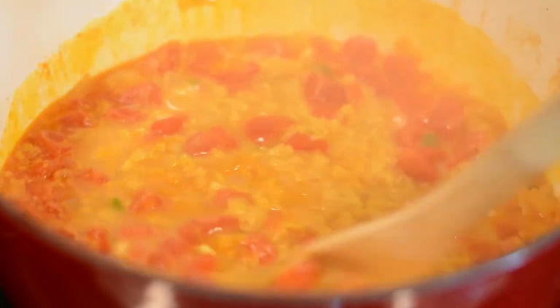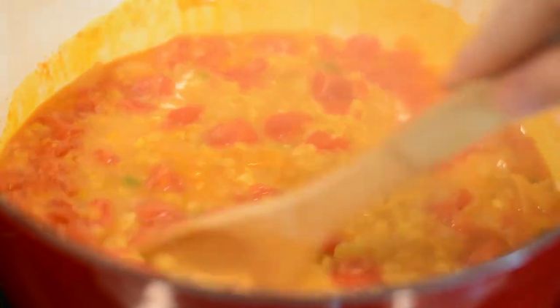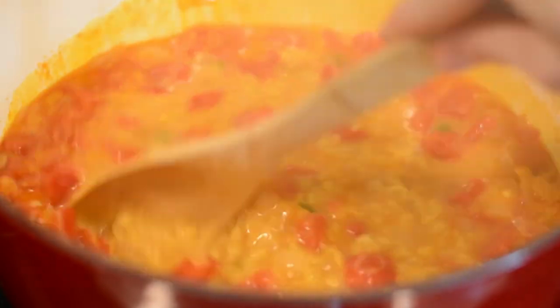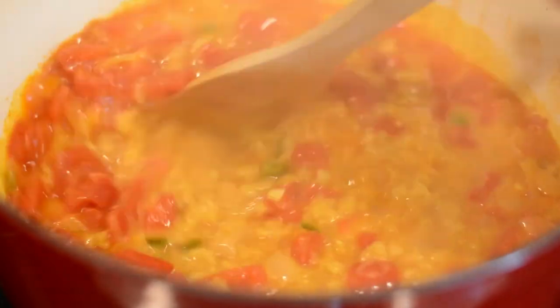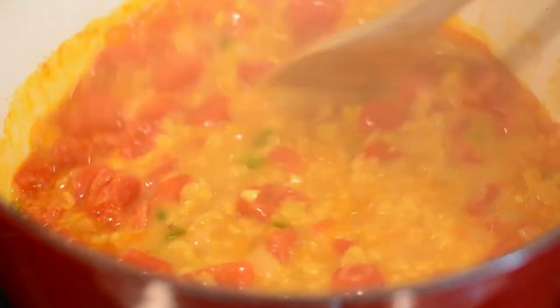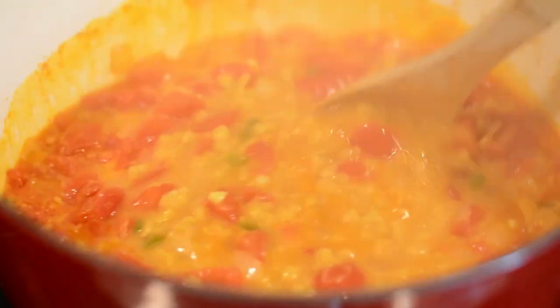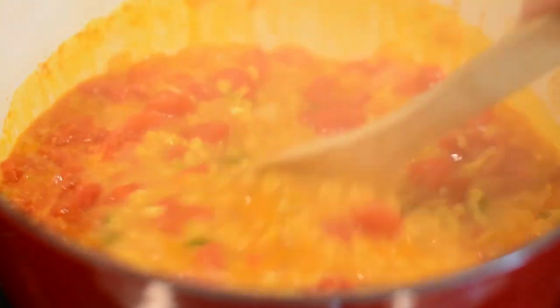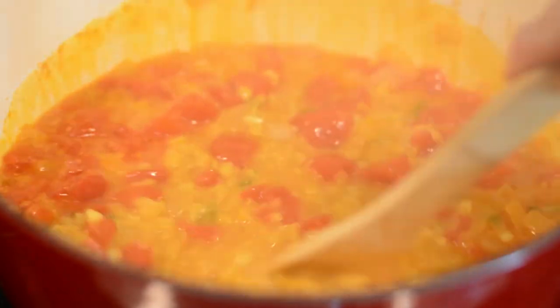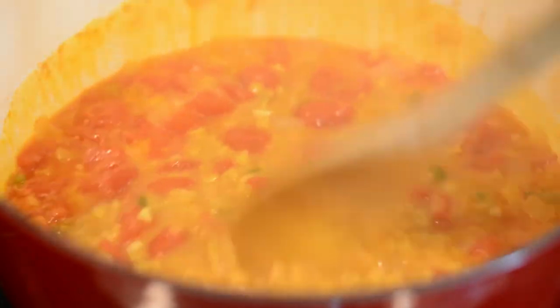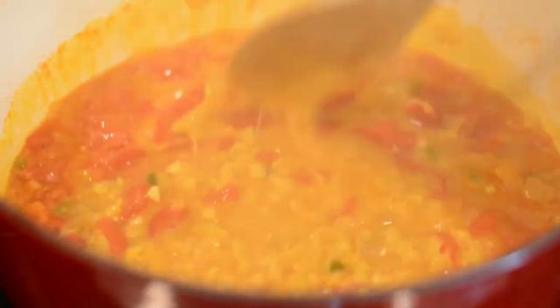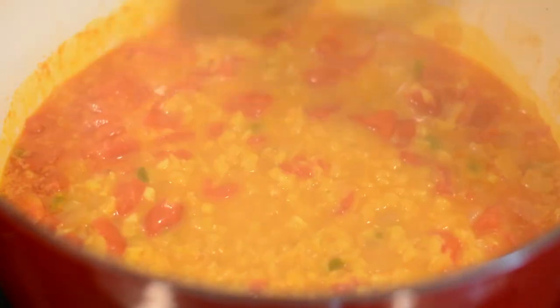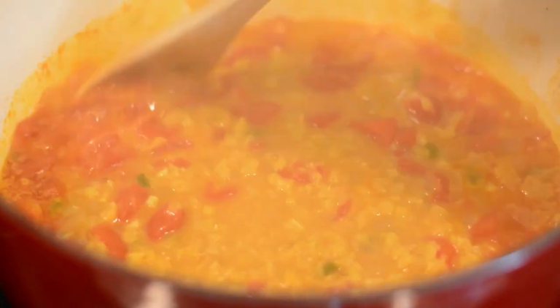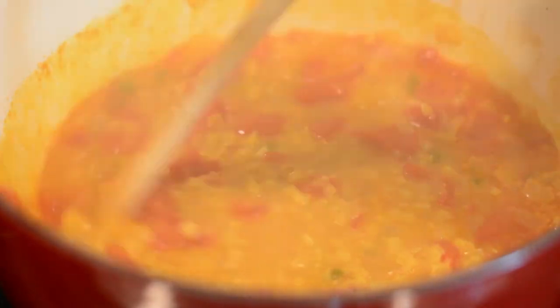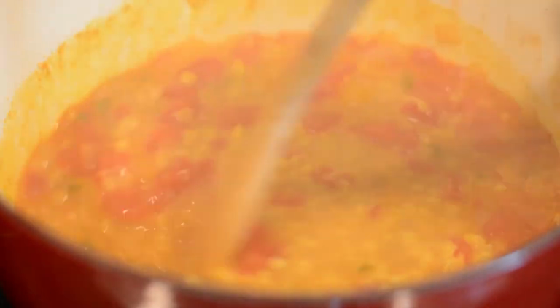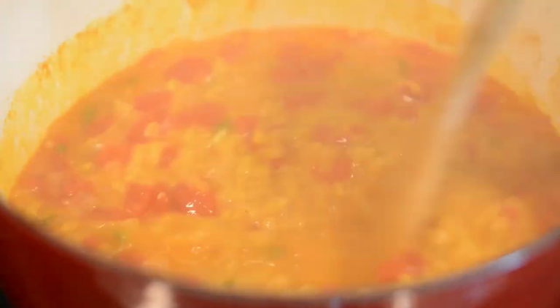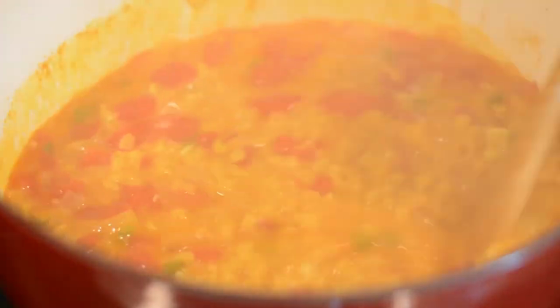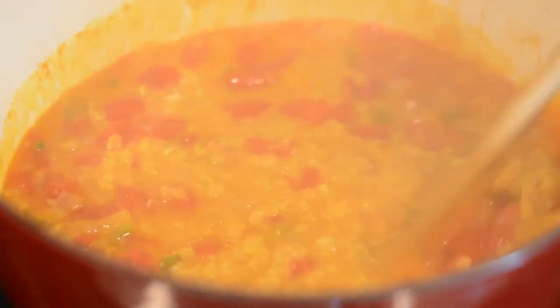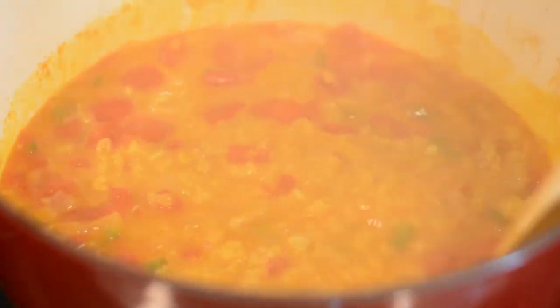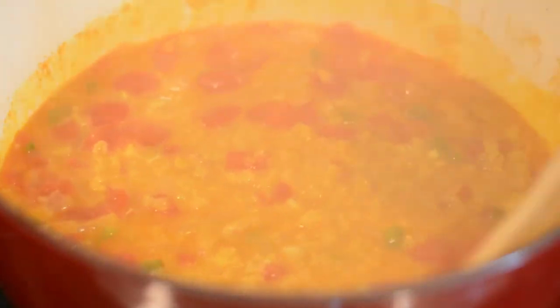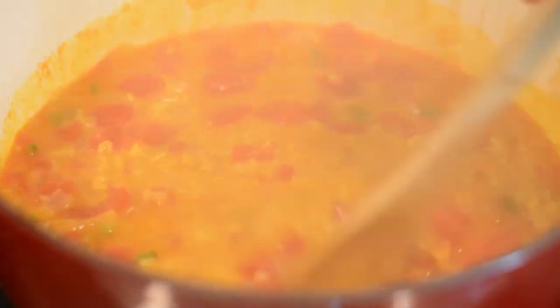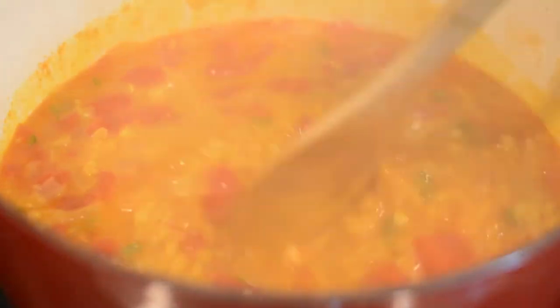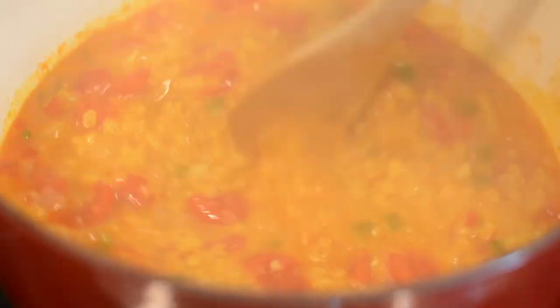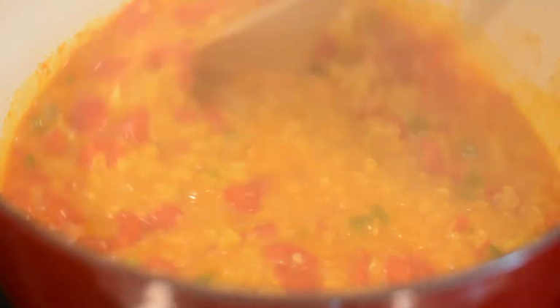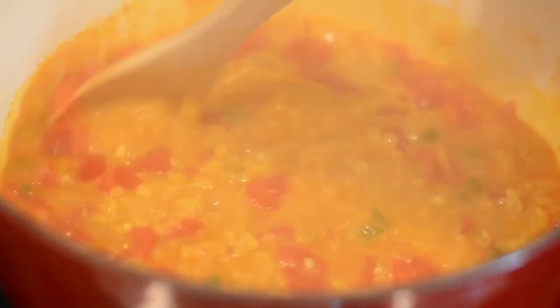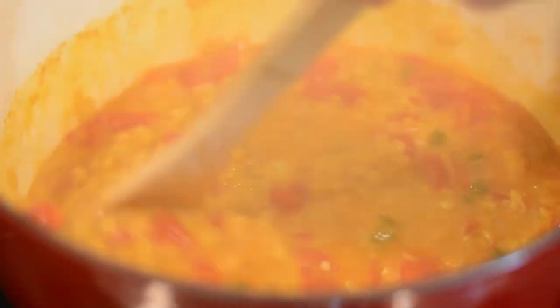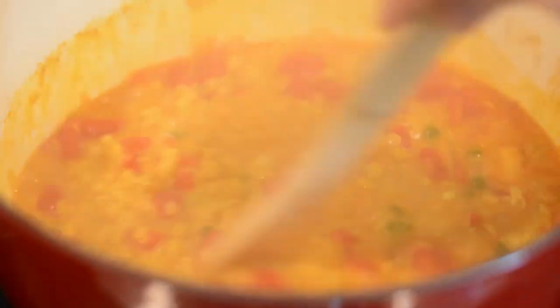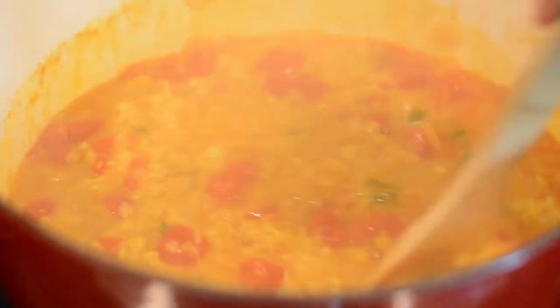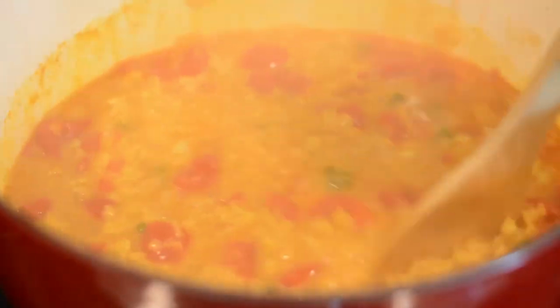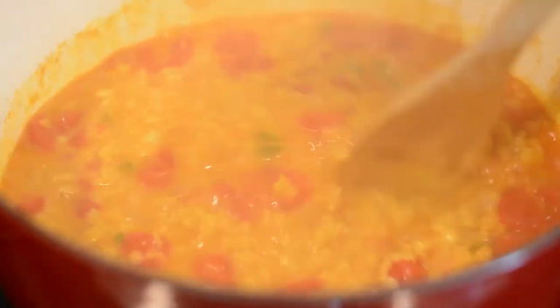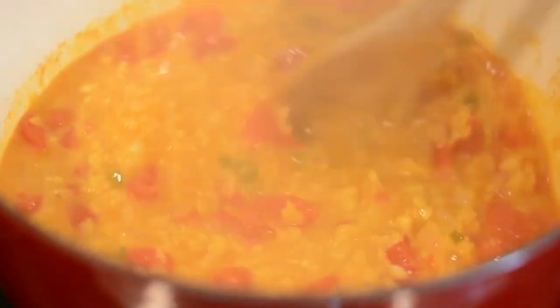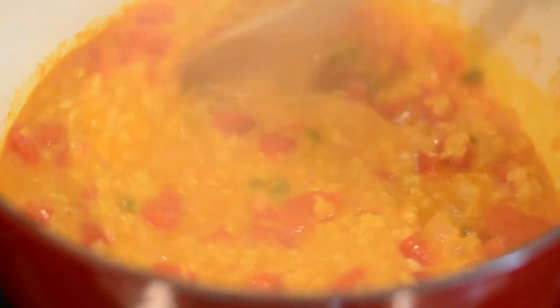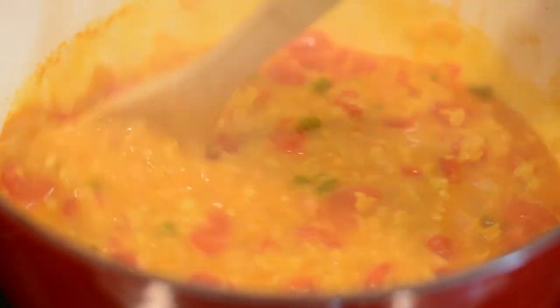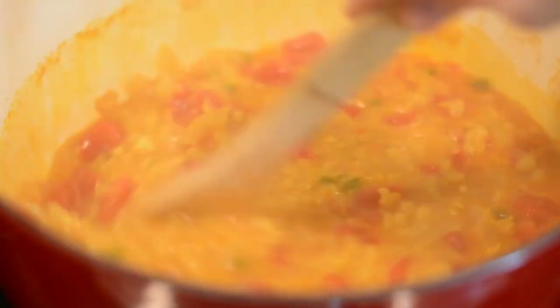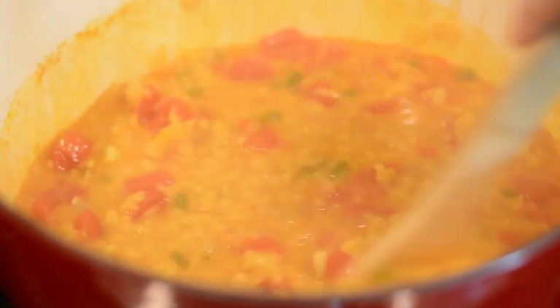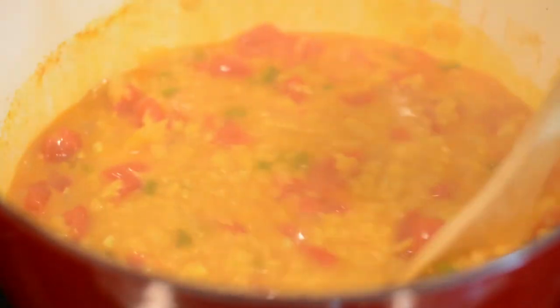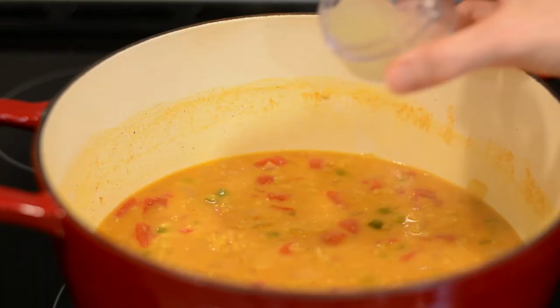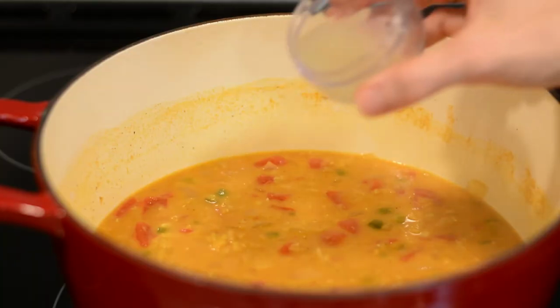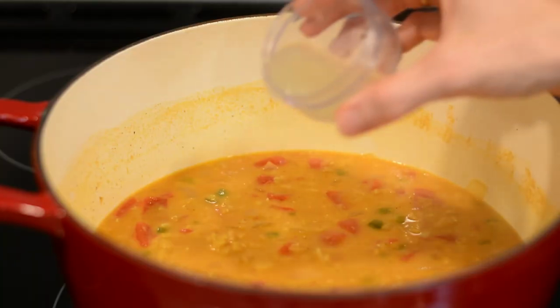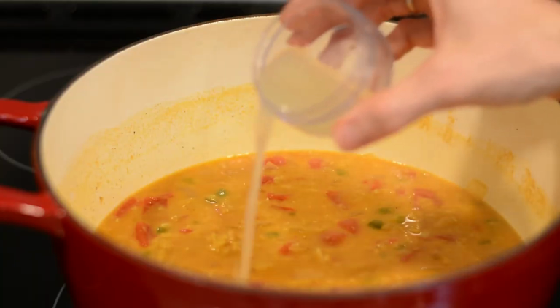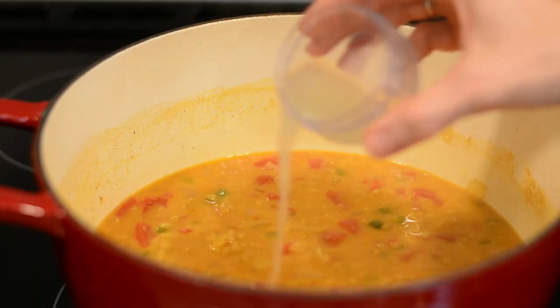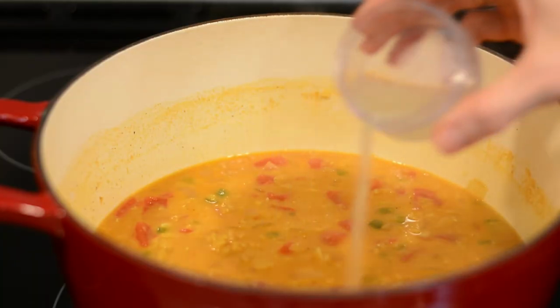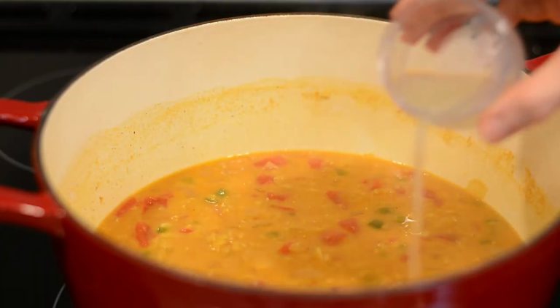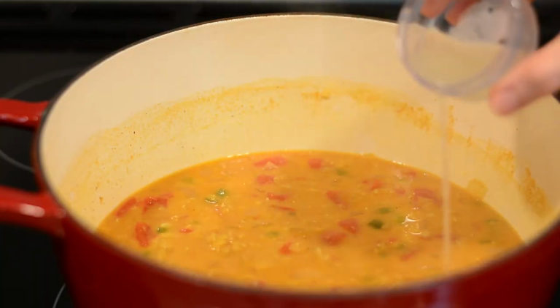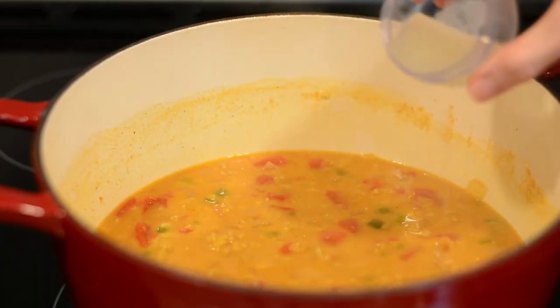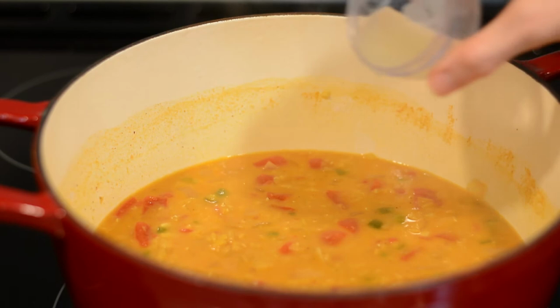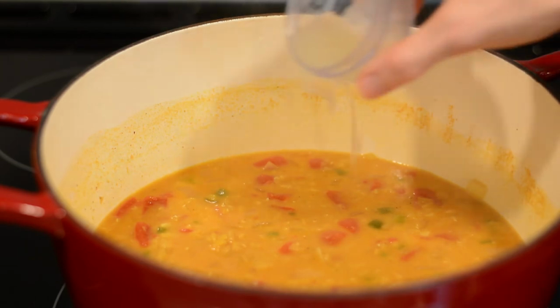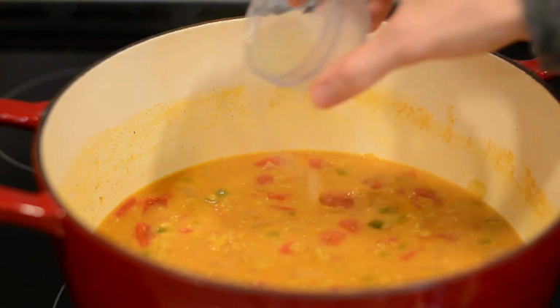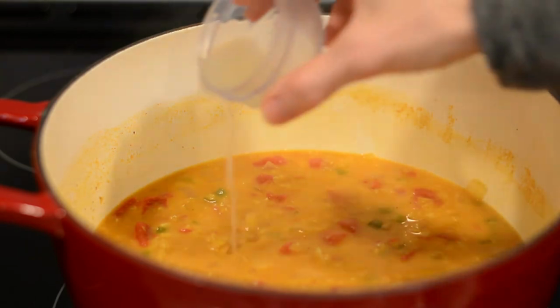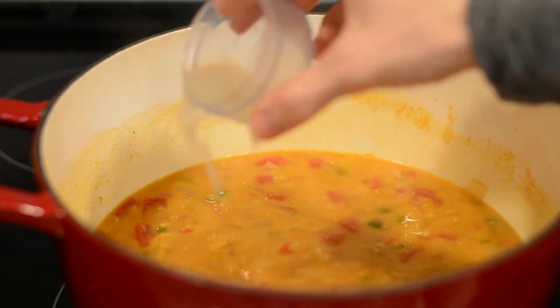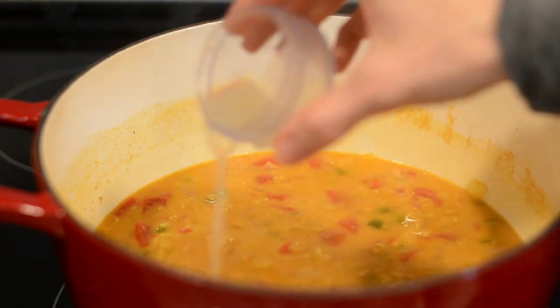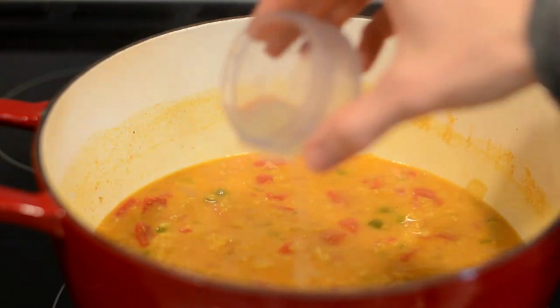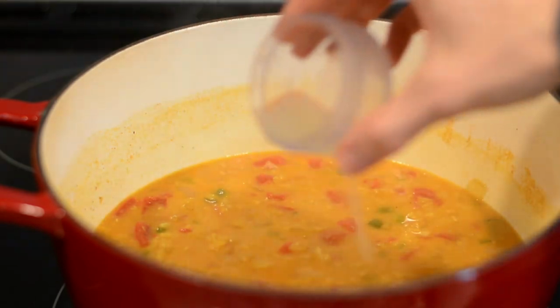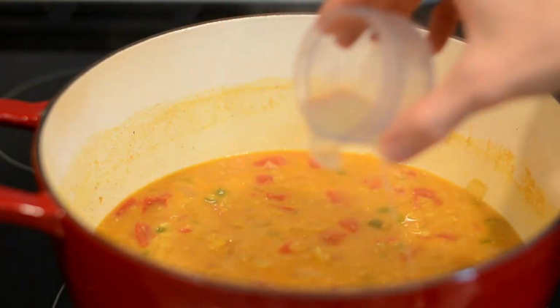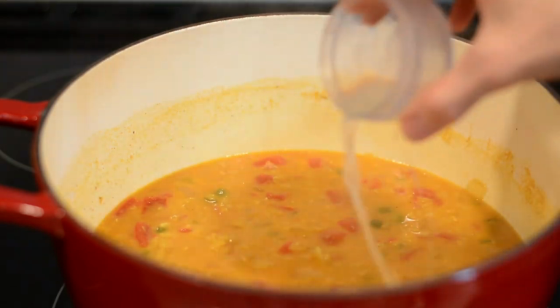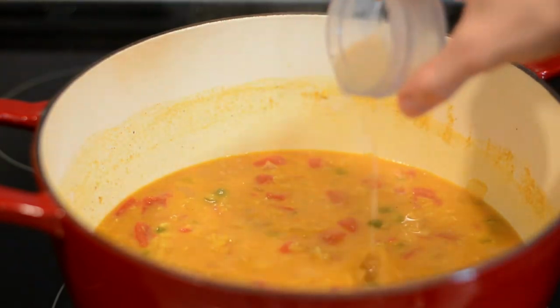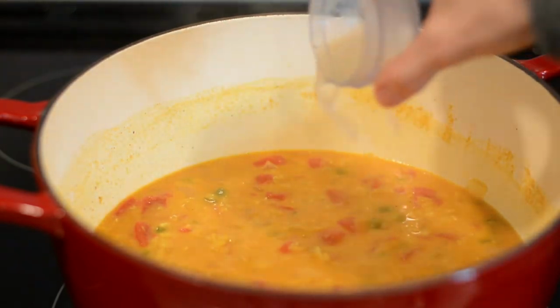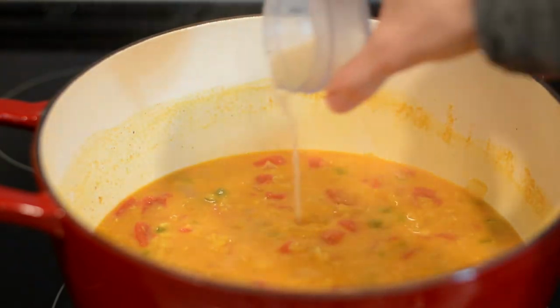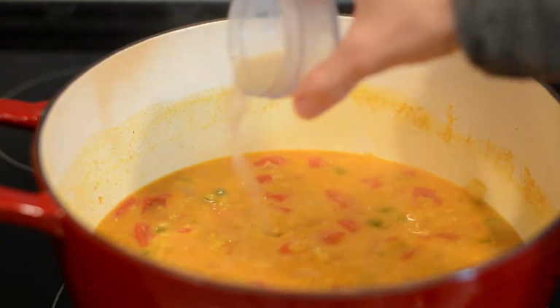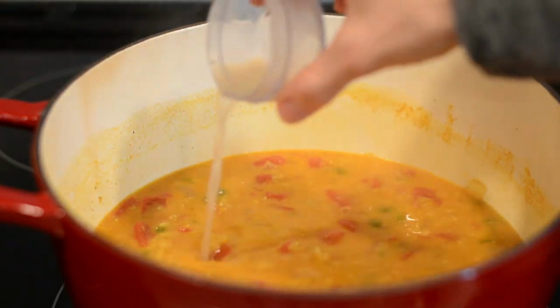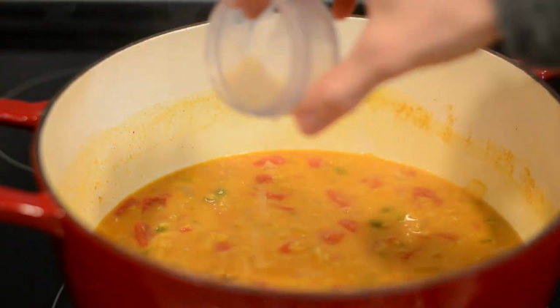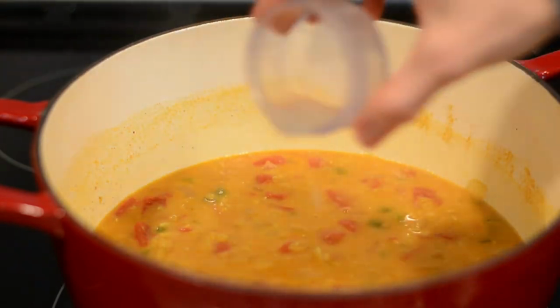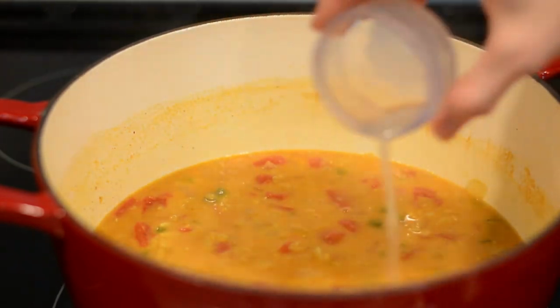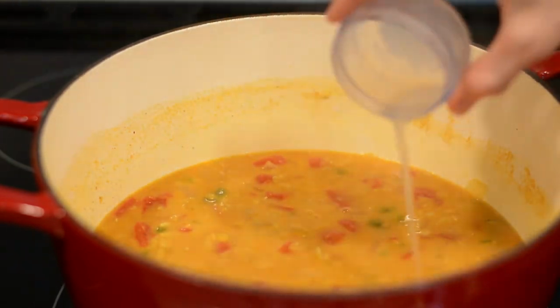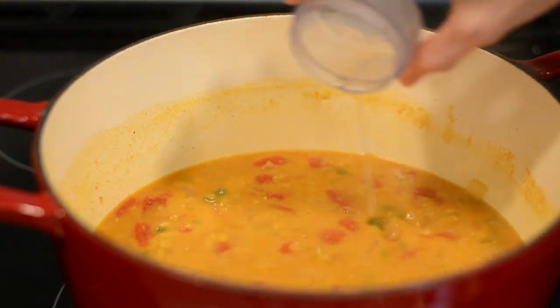Once the lentils are tender and the curry has thickened a little bit, go ahead and add in some lime juice and some cilantro.